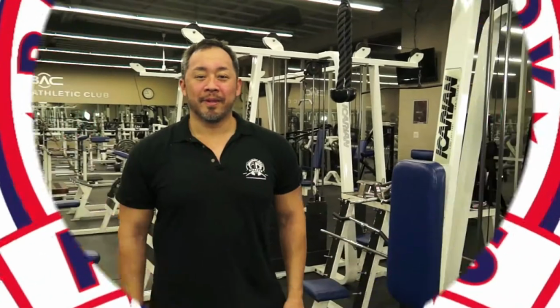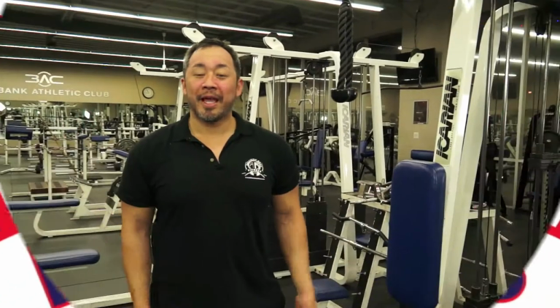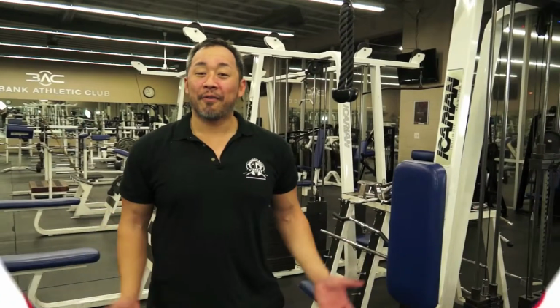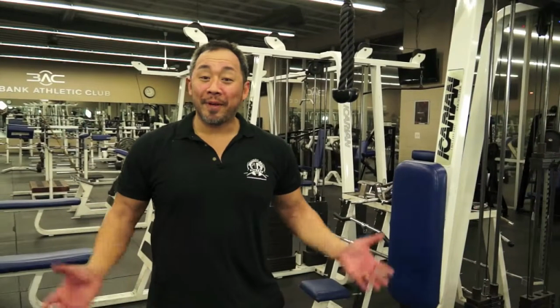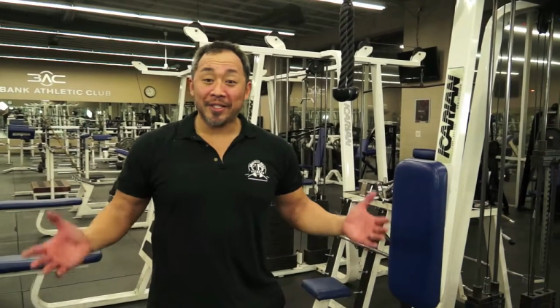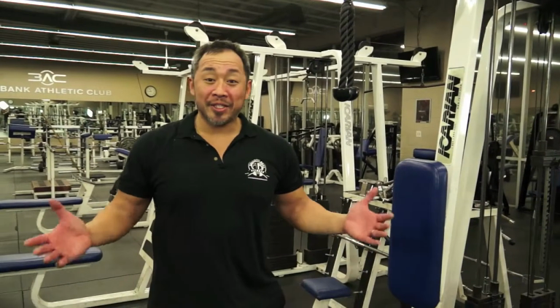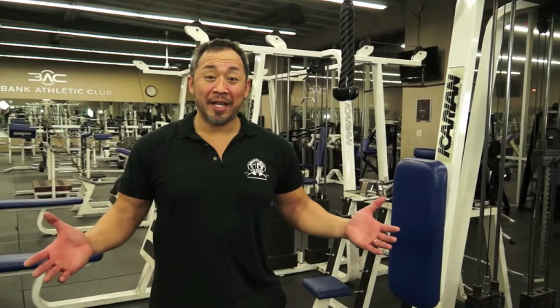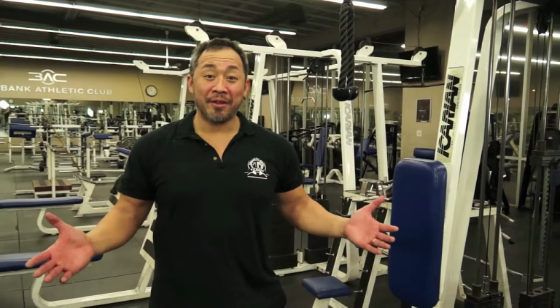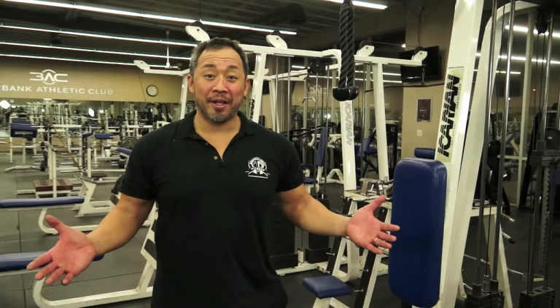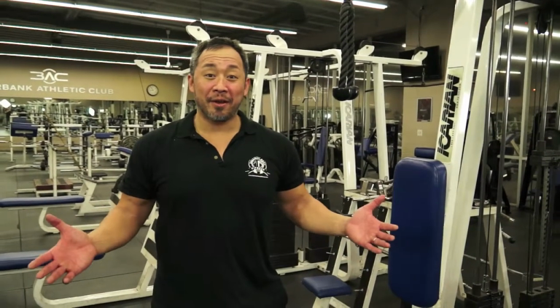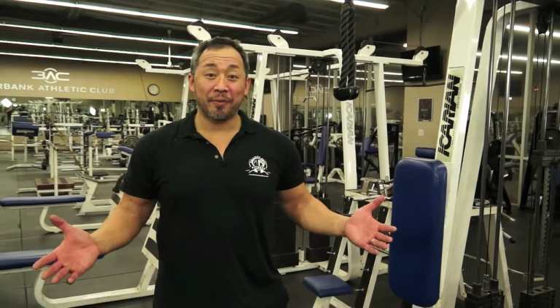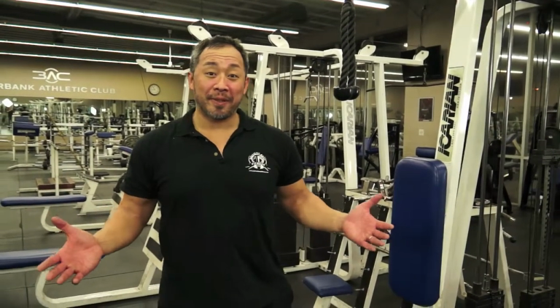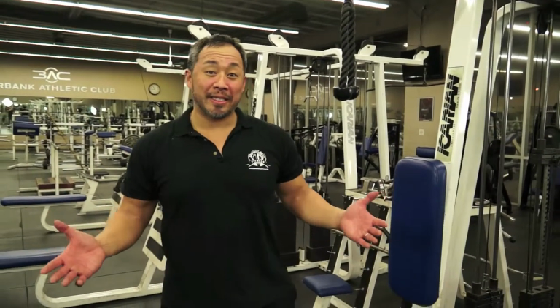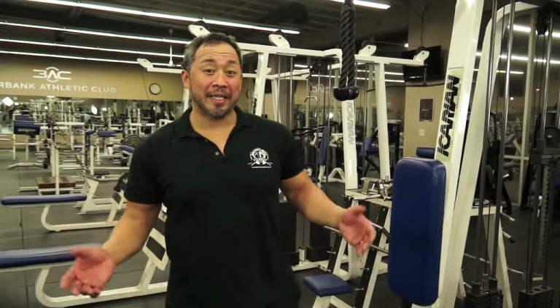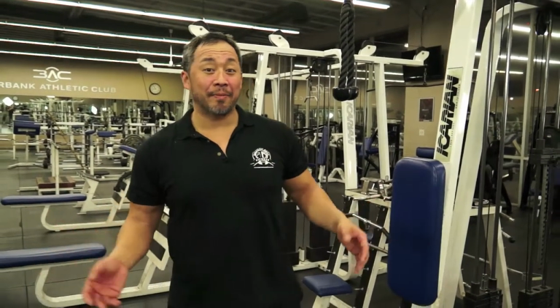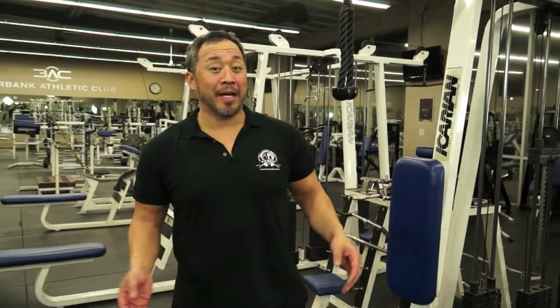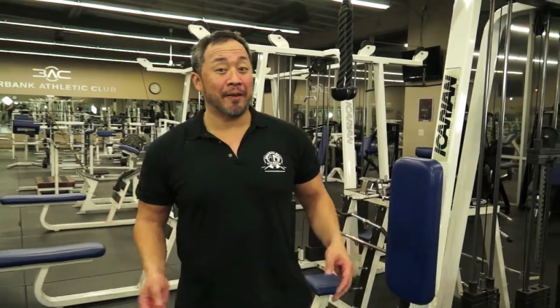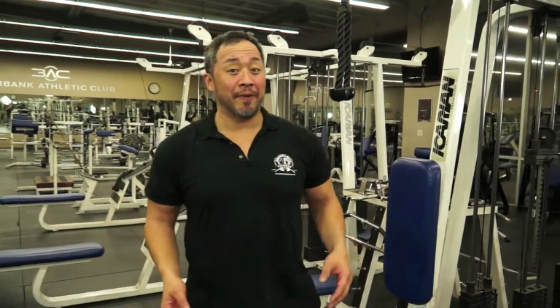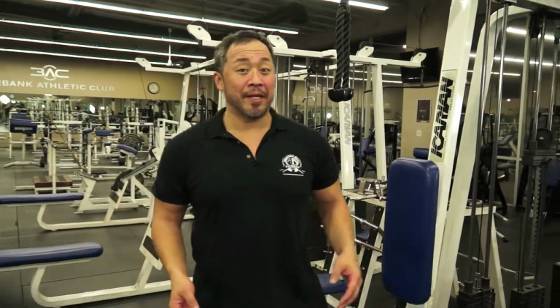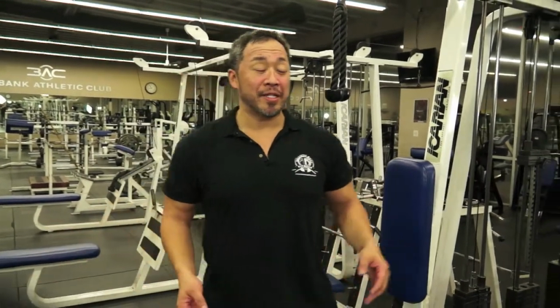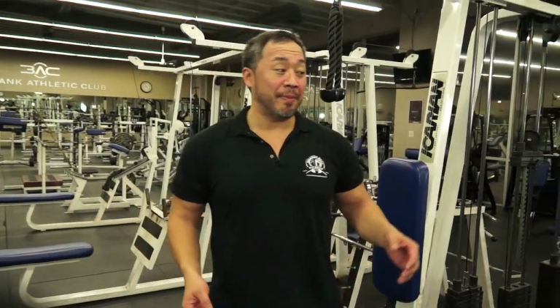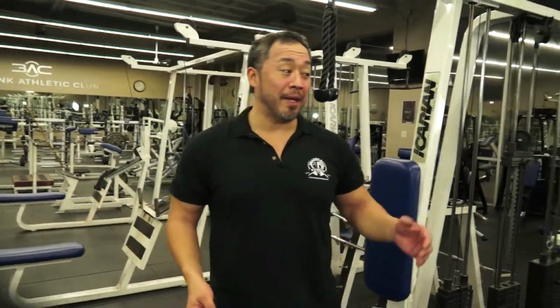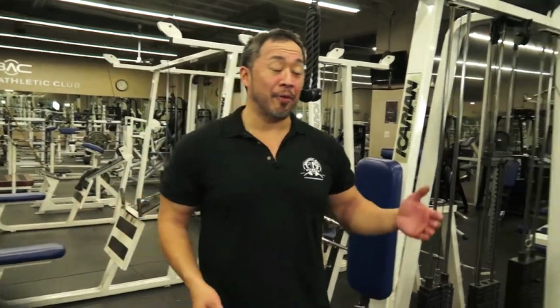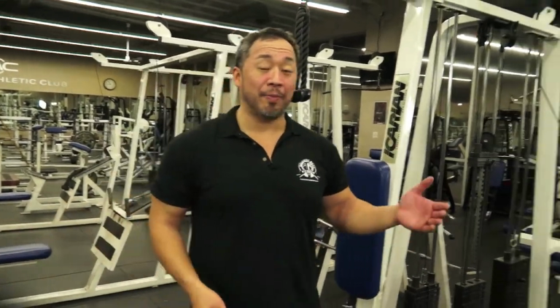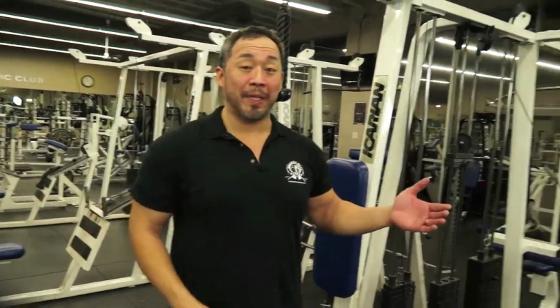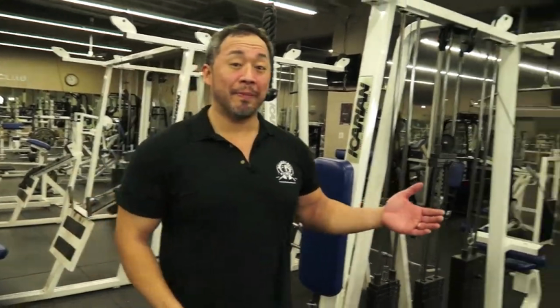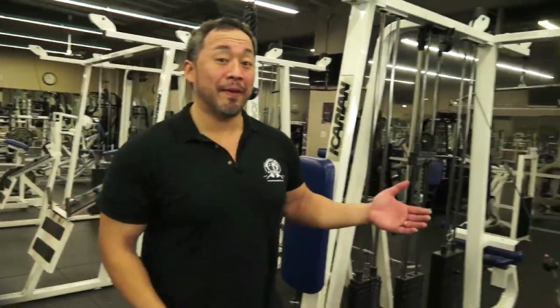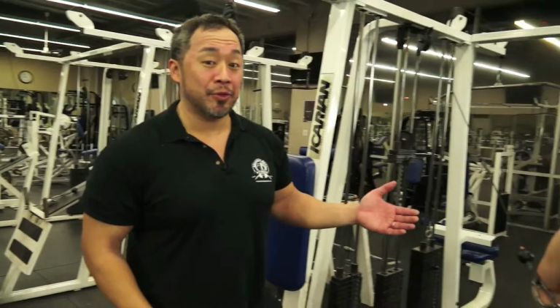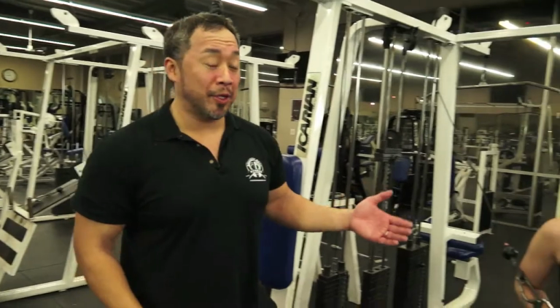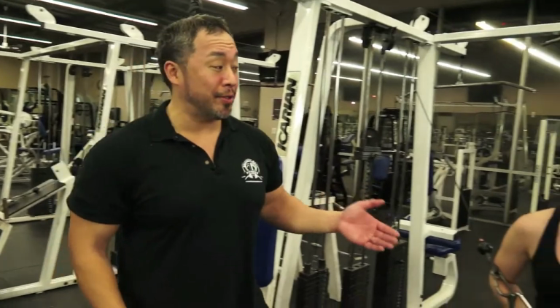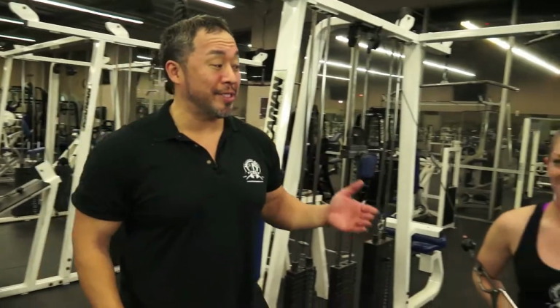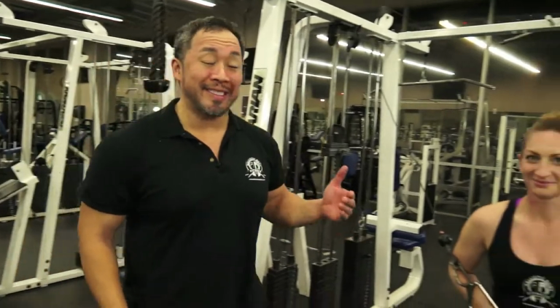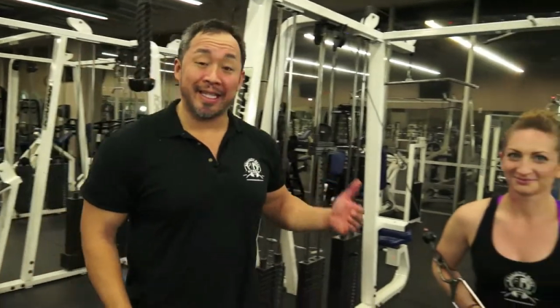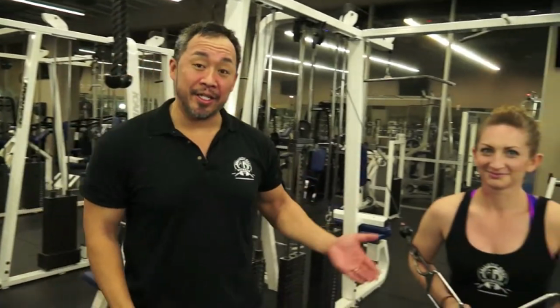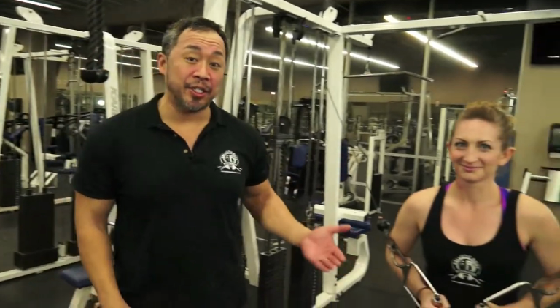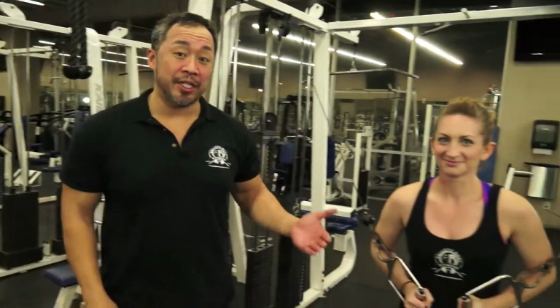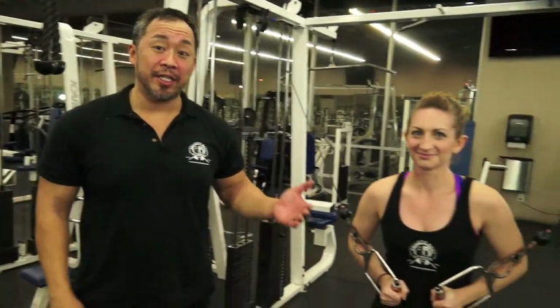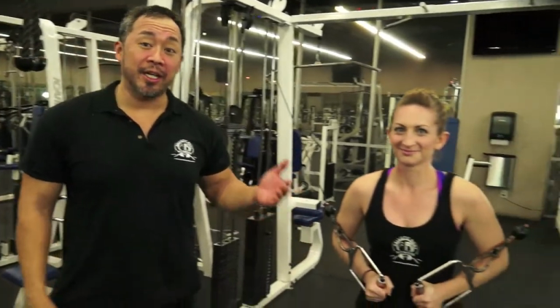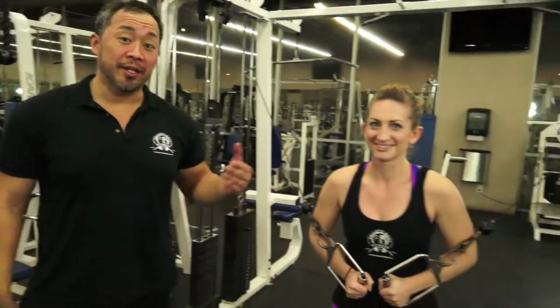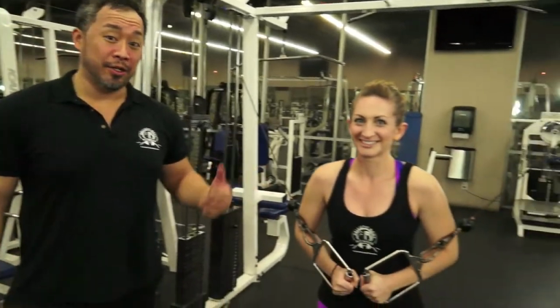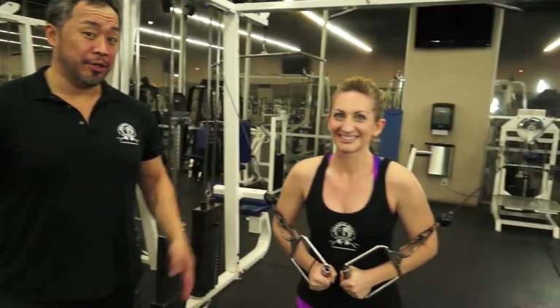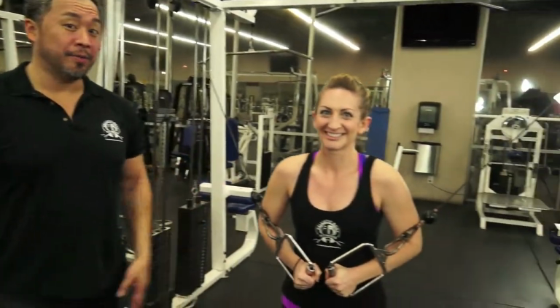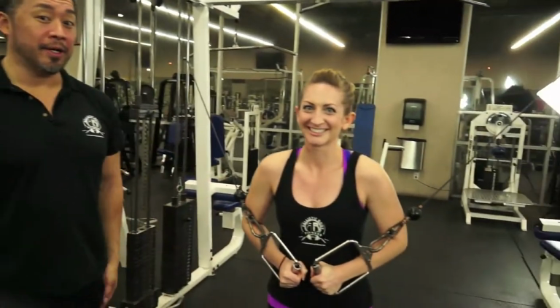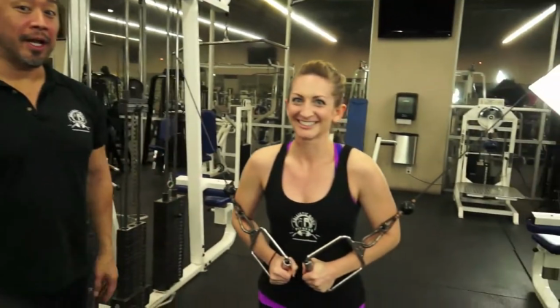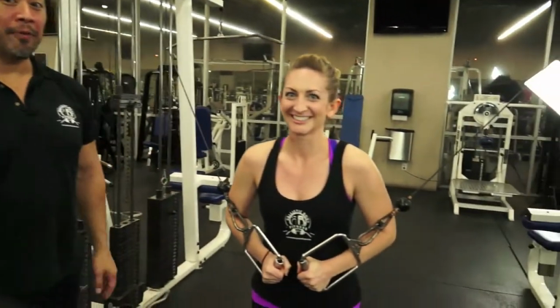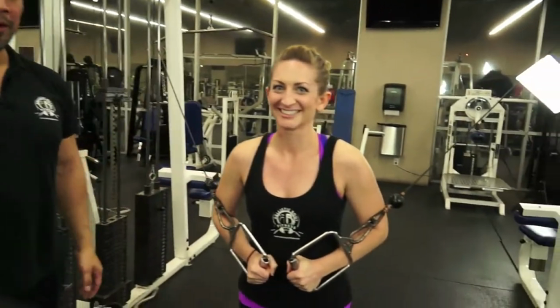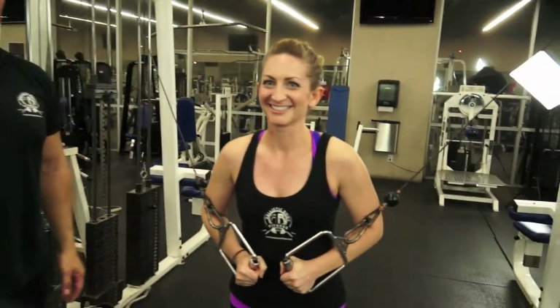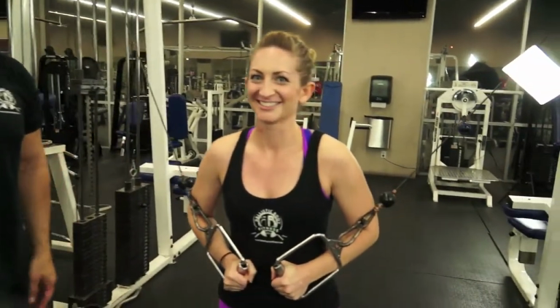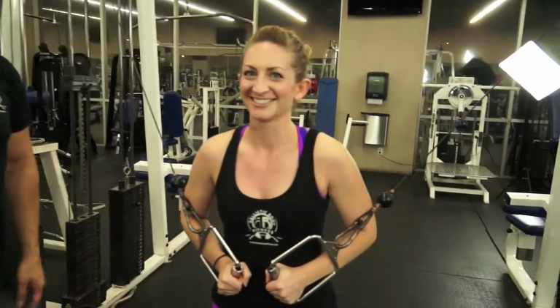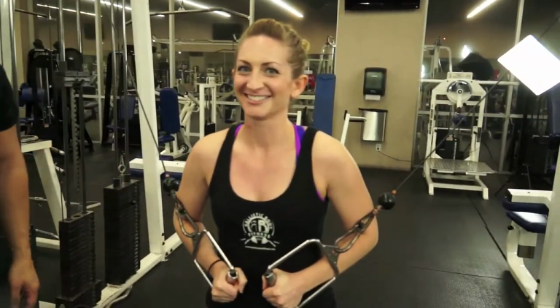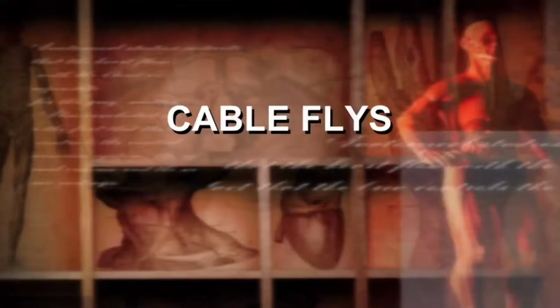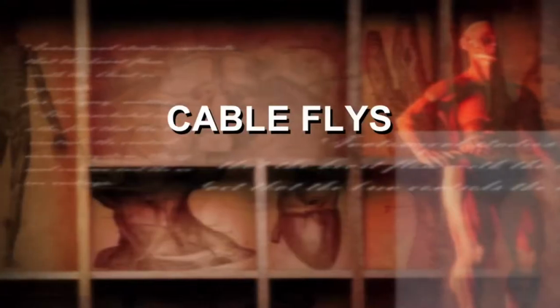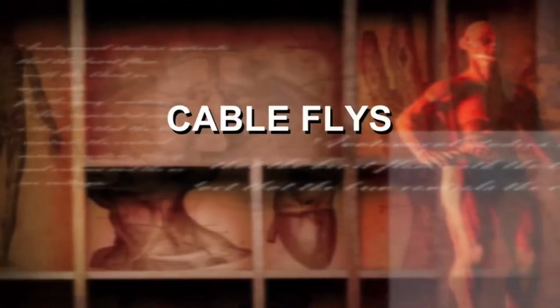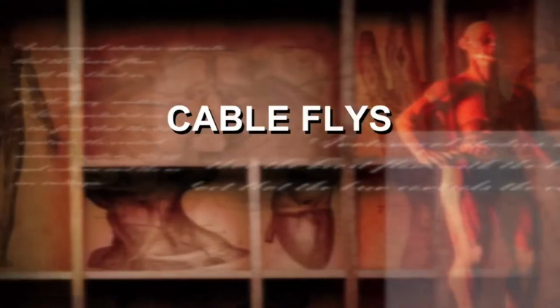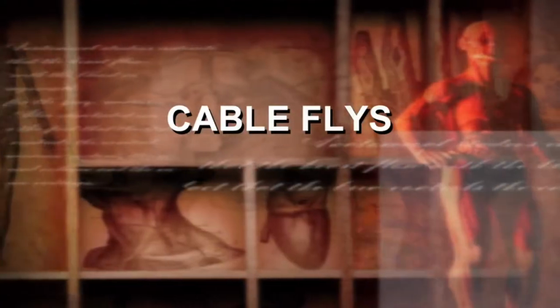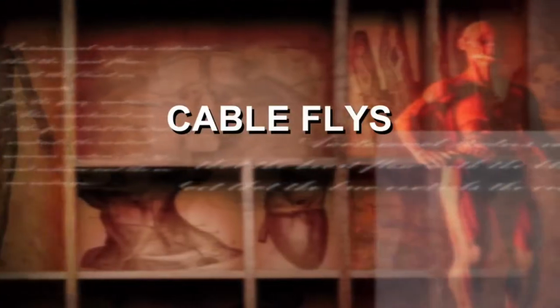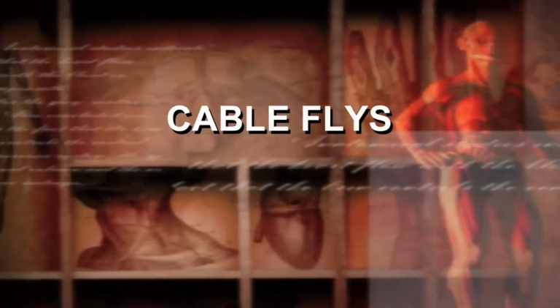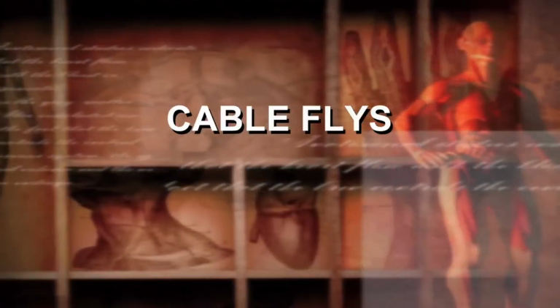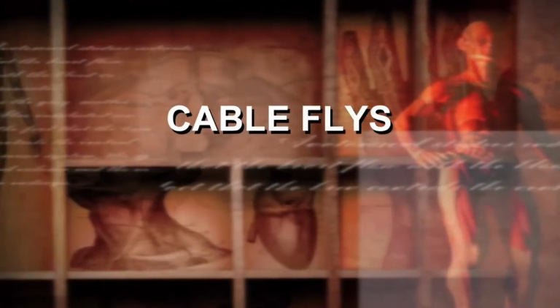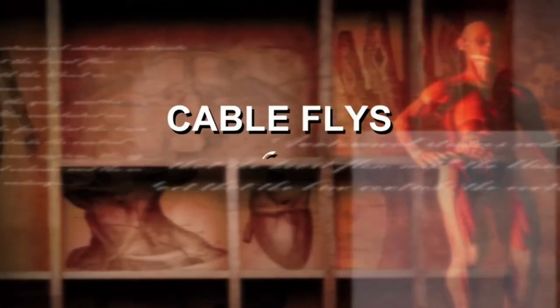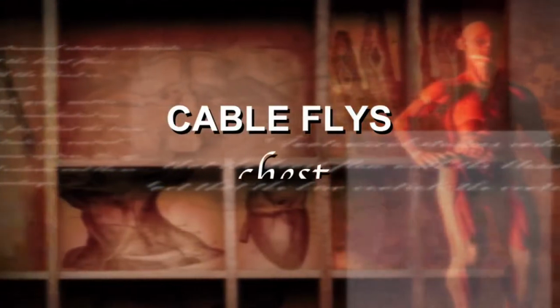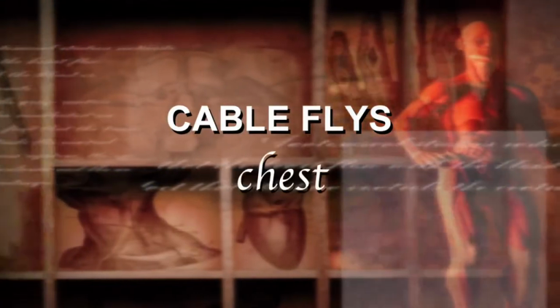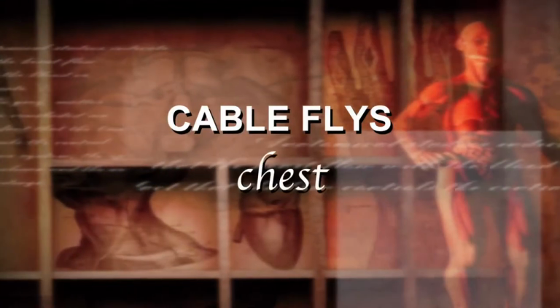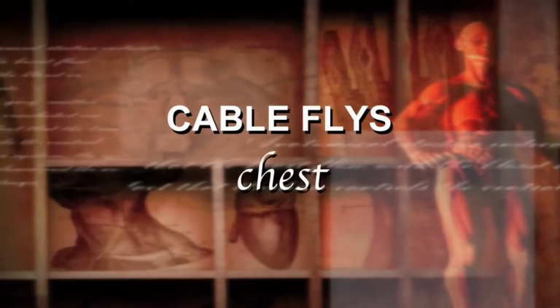Hey everybody, it's Scott Yonihiro with Ballistic Body Fitness. I'm here with BBF trainer Stacia Newbert and we're going to show you how to do cable flats.